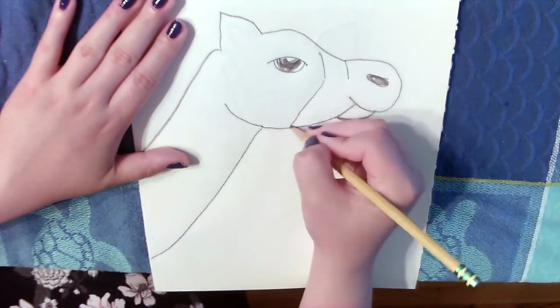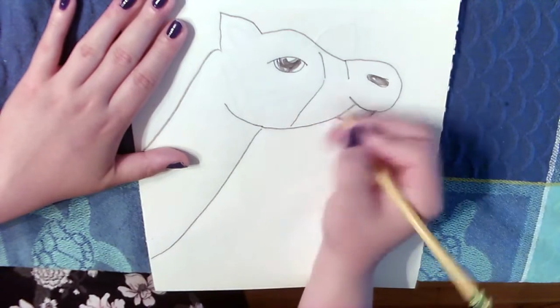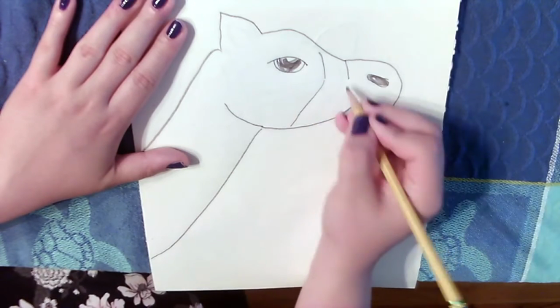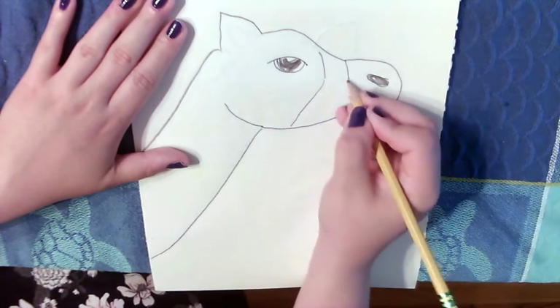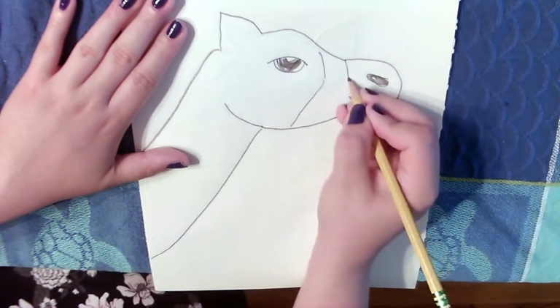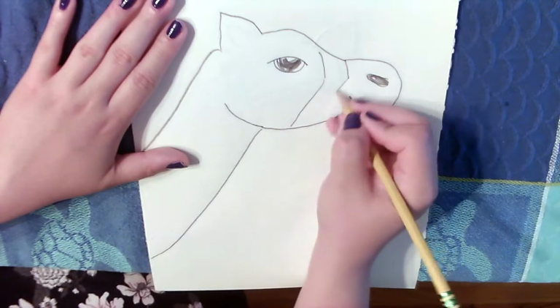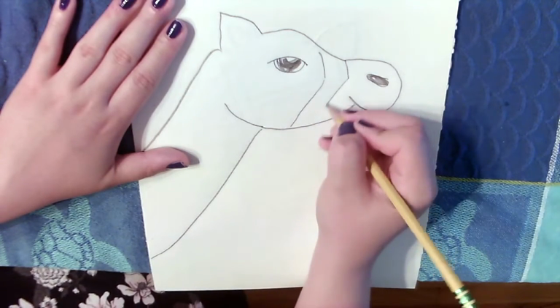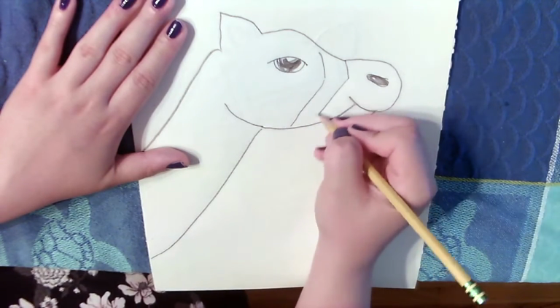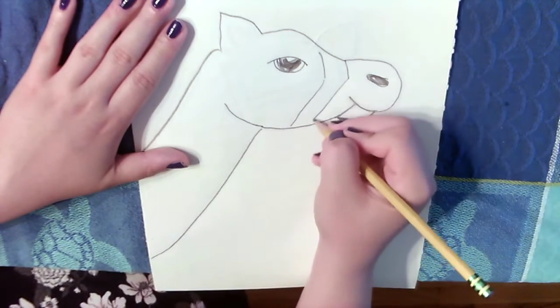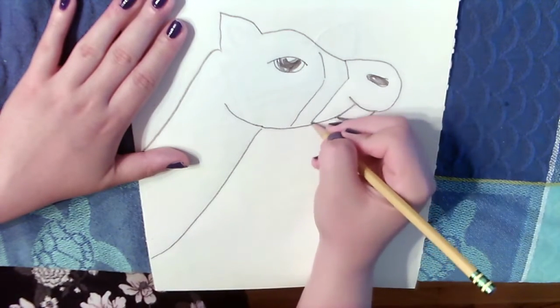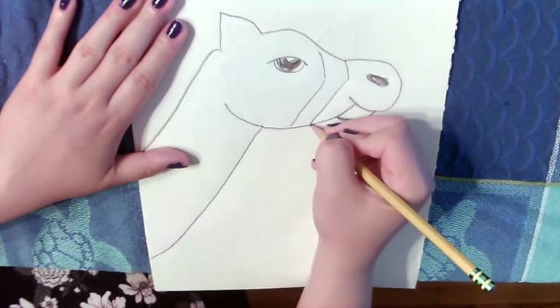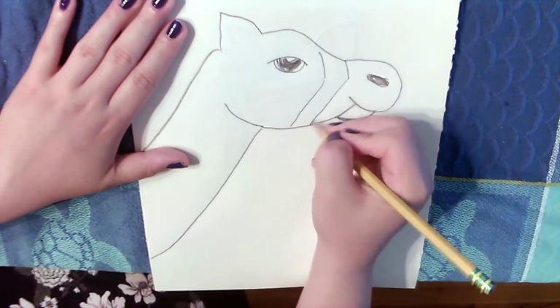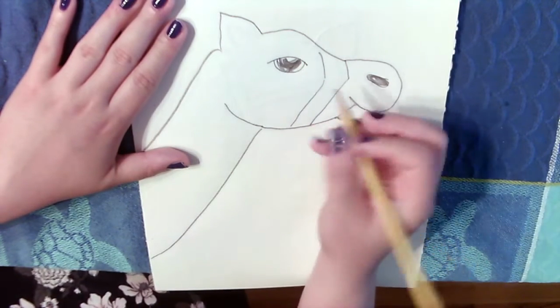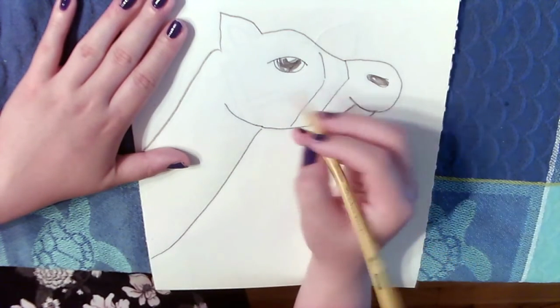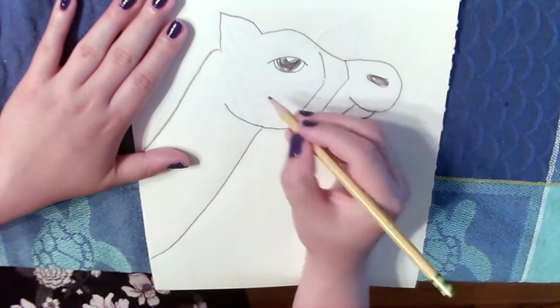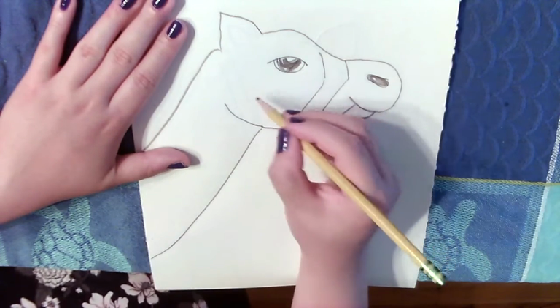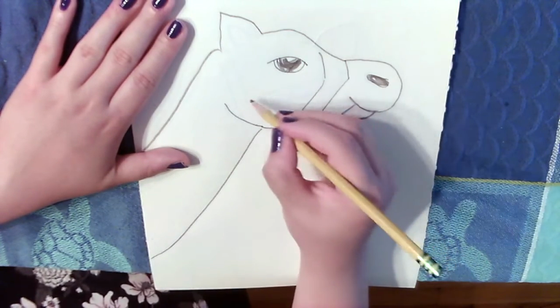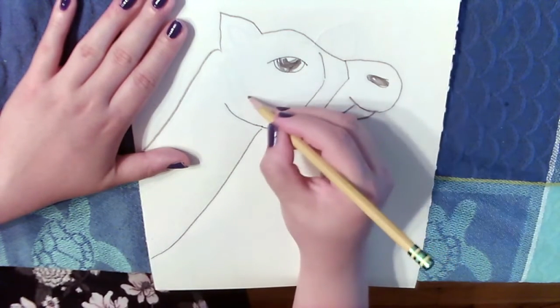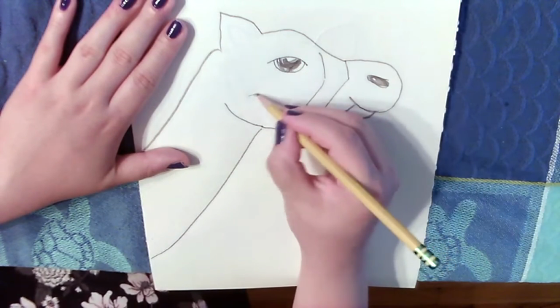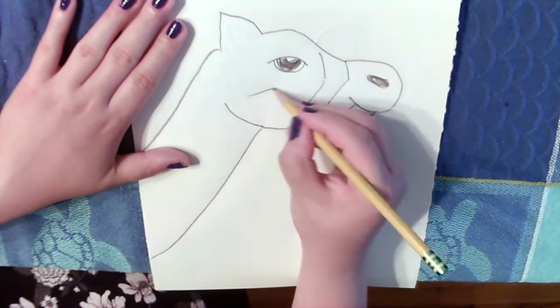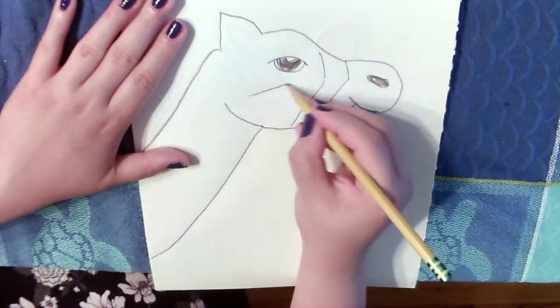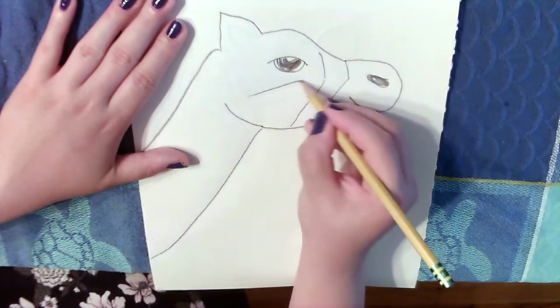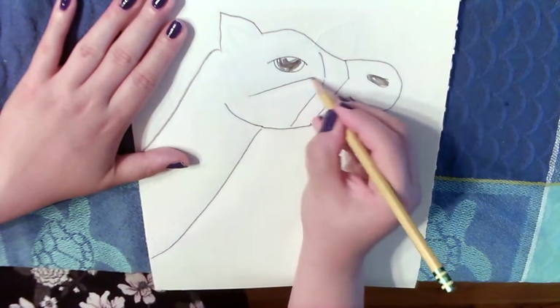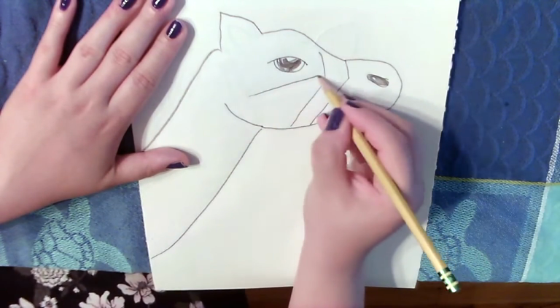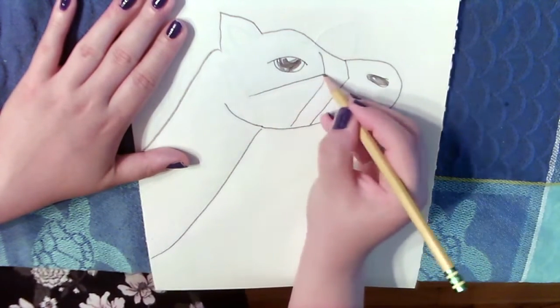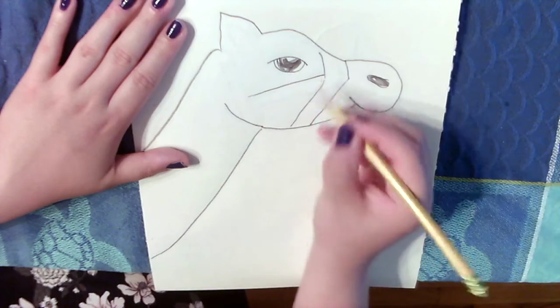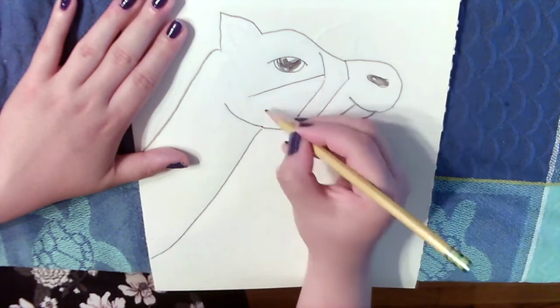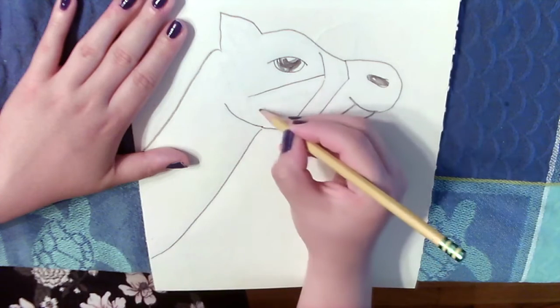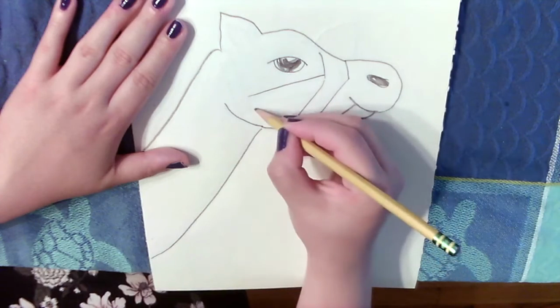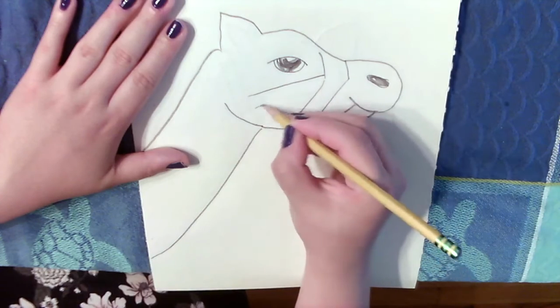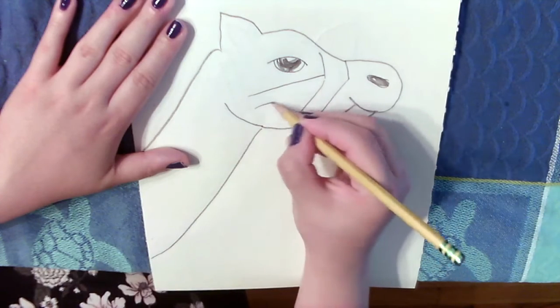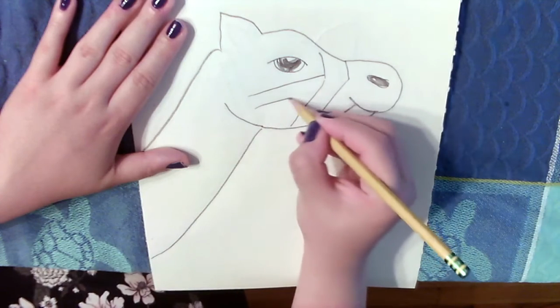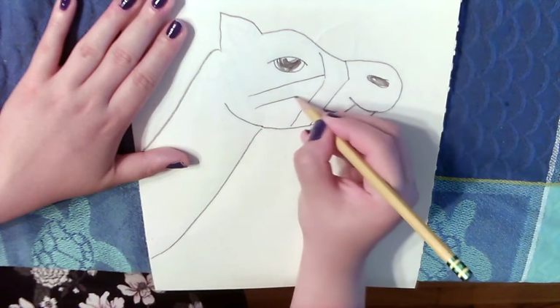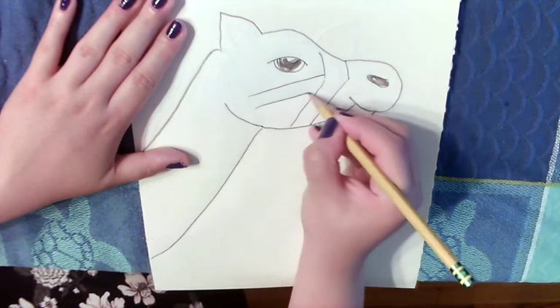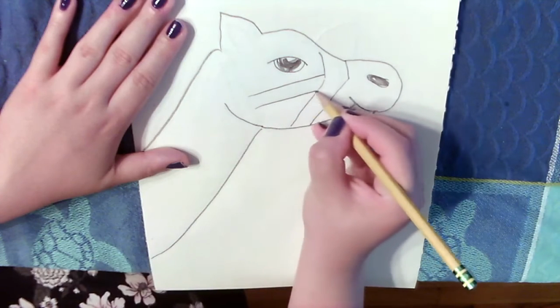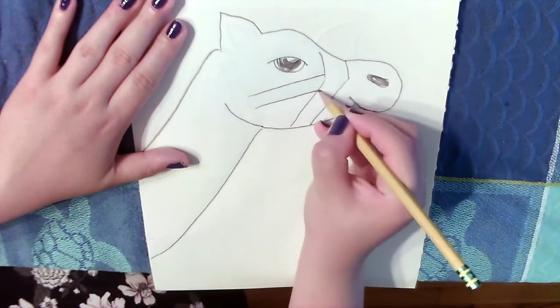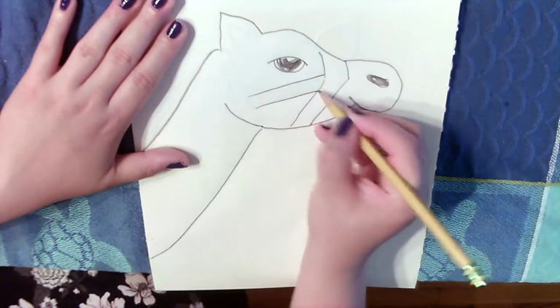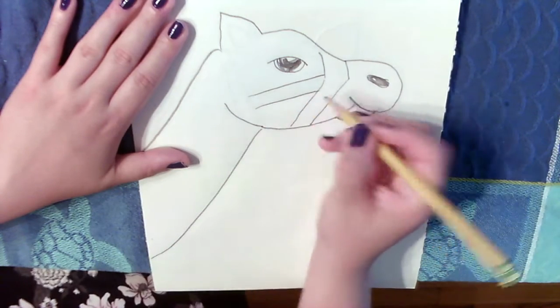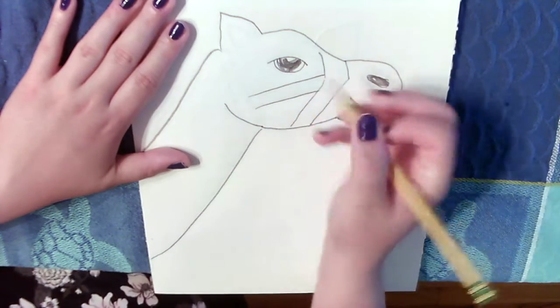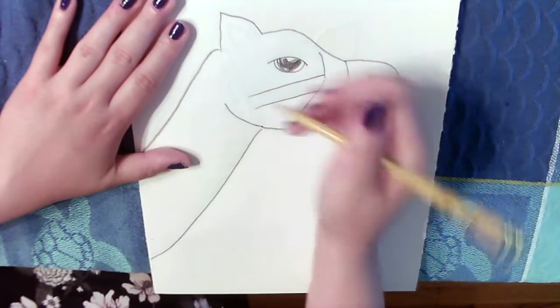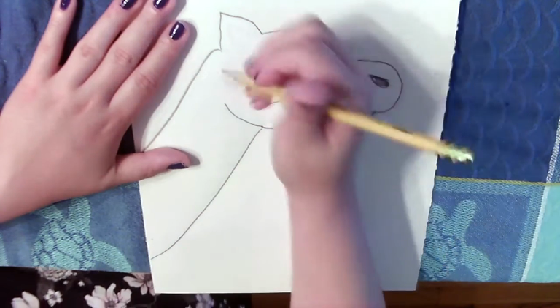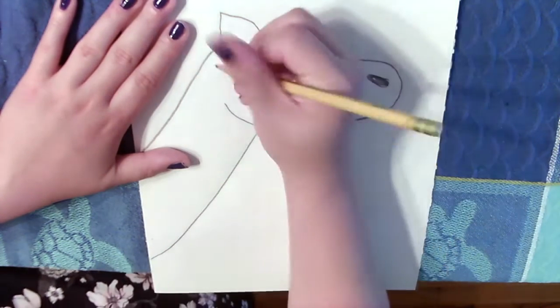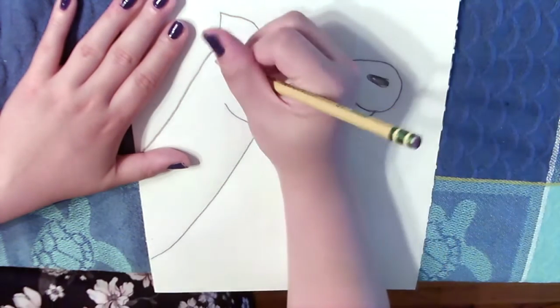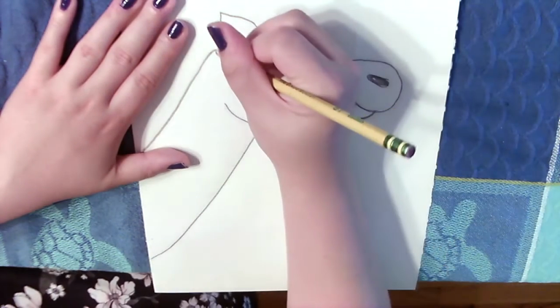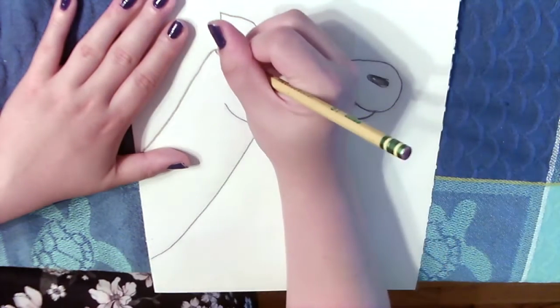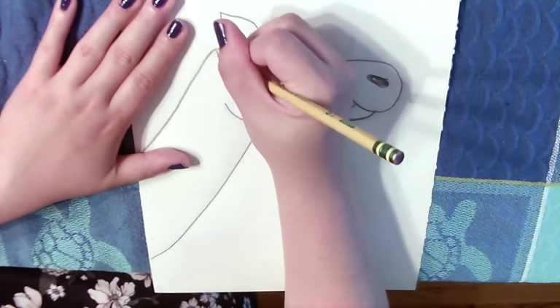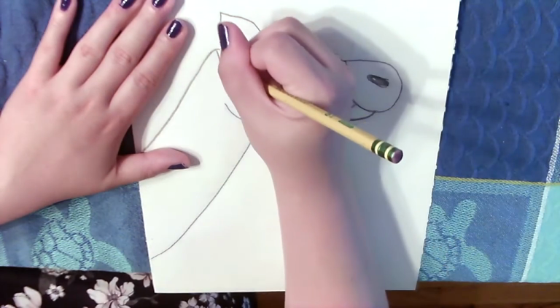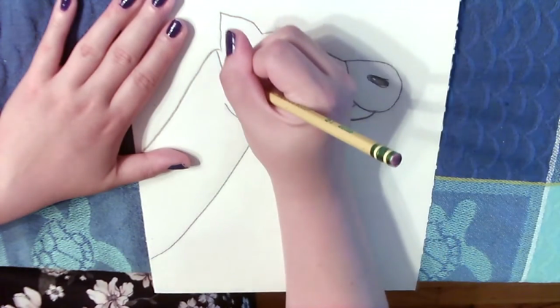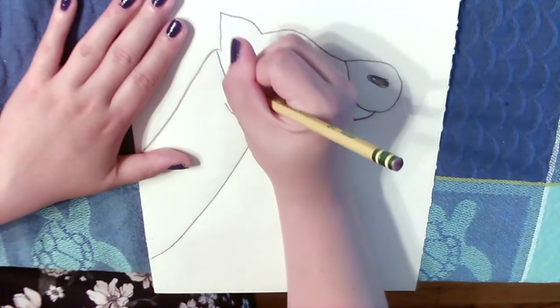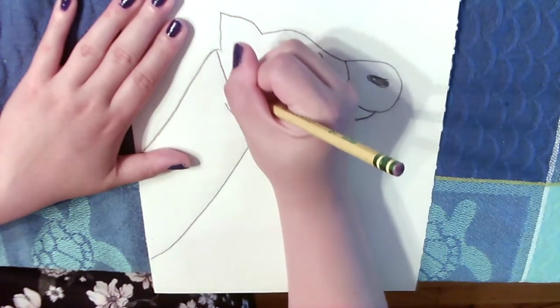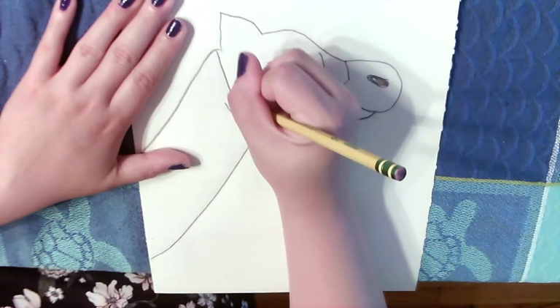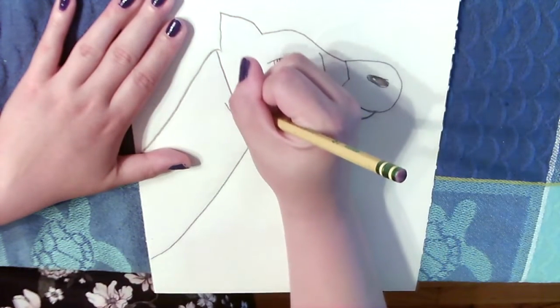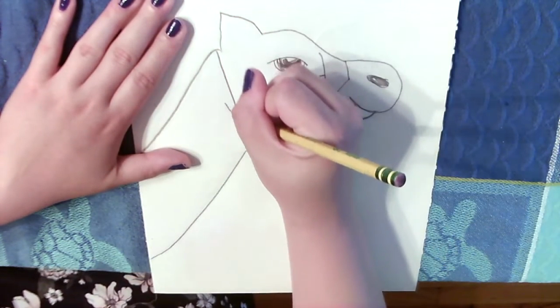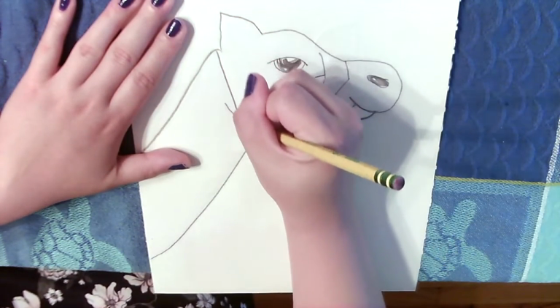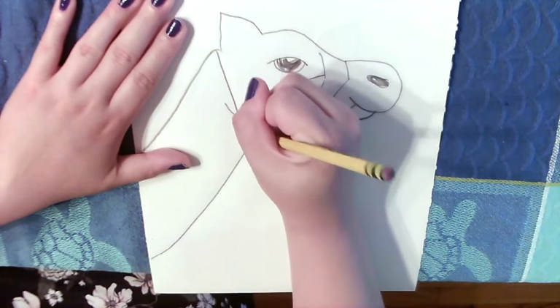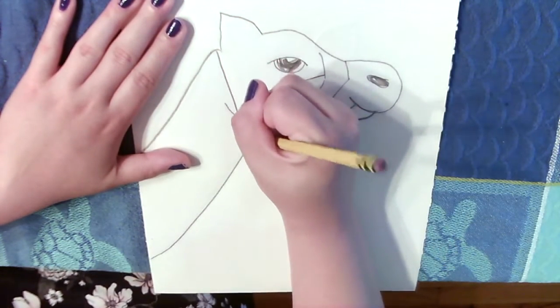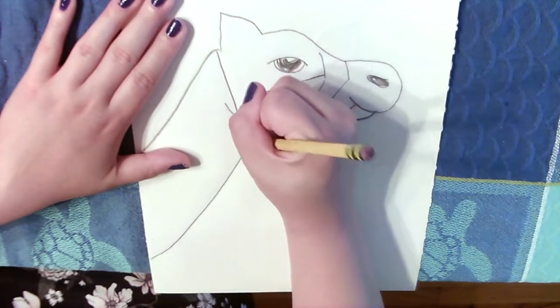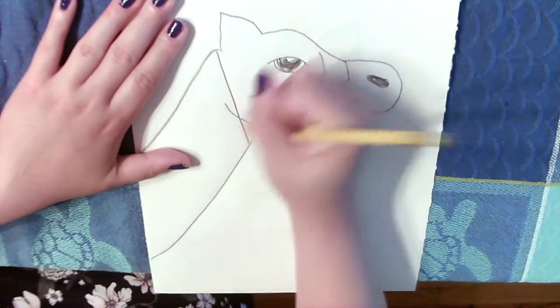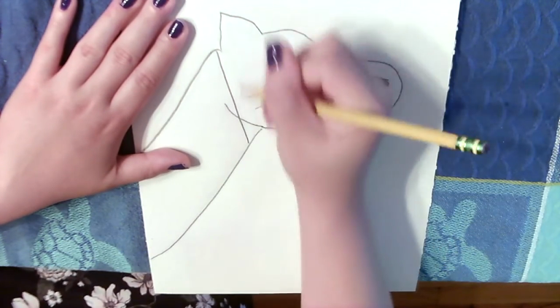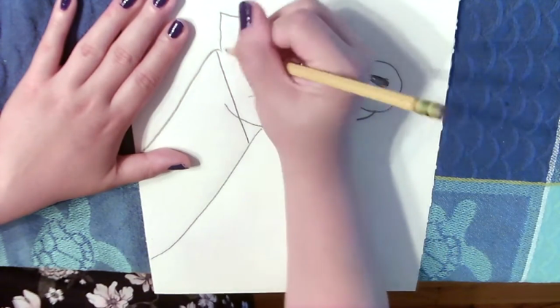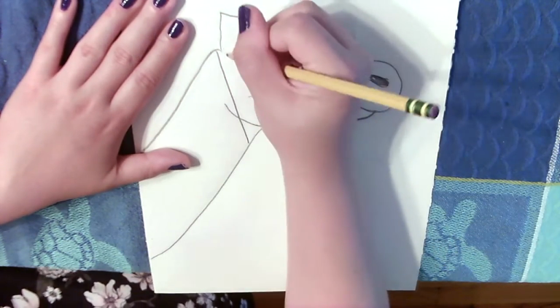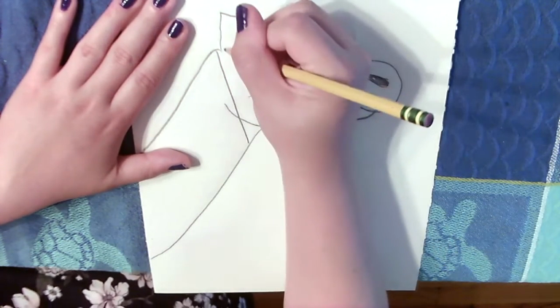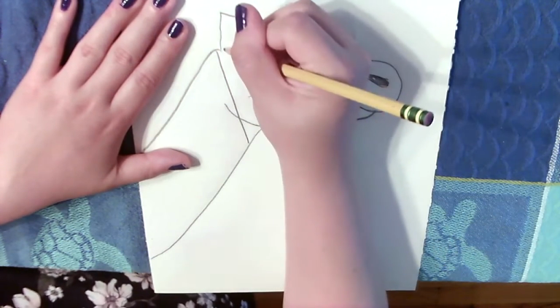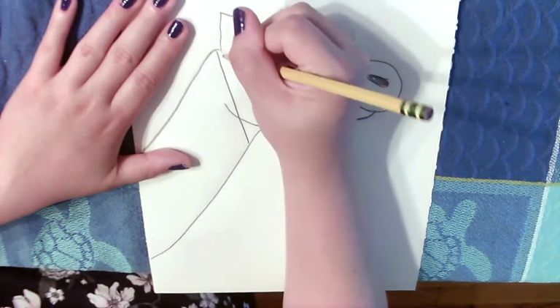I'm now going to draw my camel's reins. It's going to go across his snout, cheek, and now the back of his head.